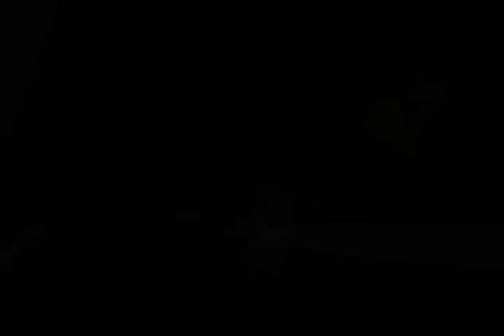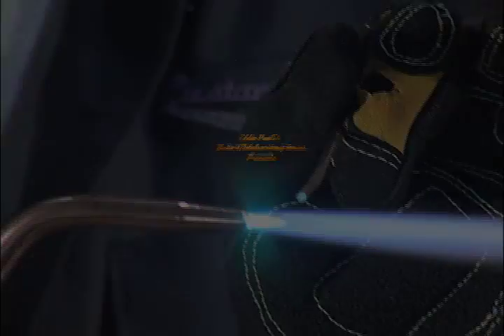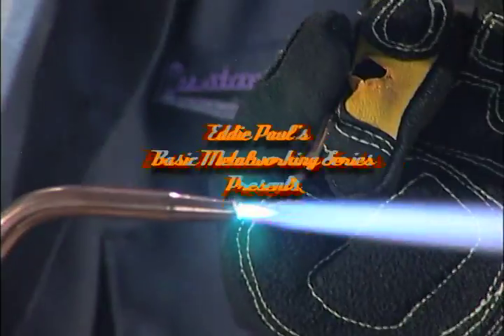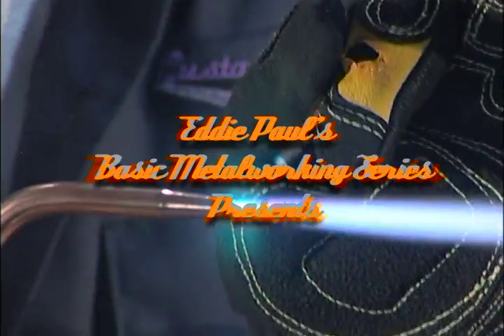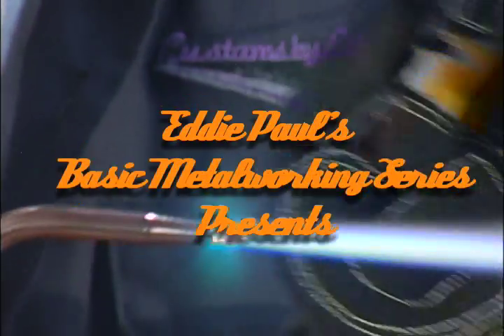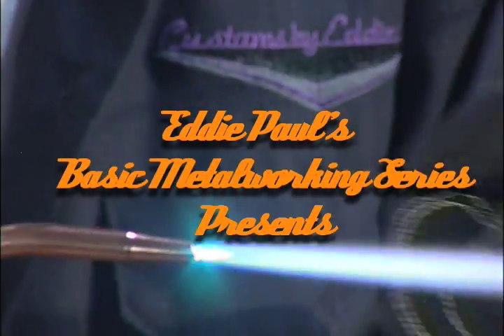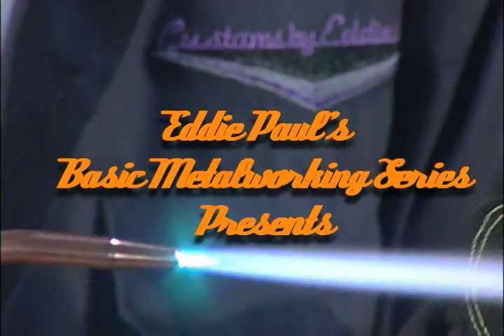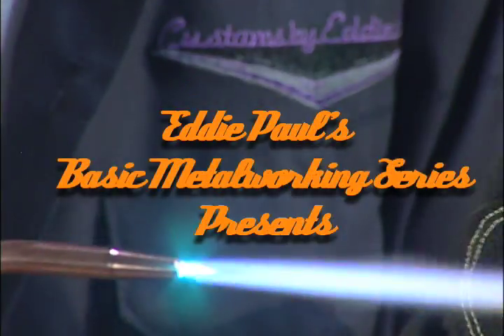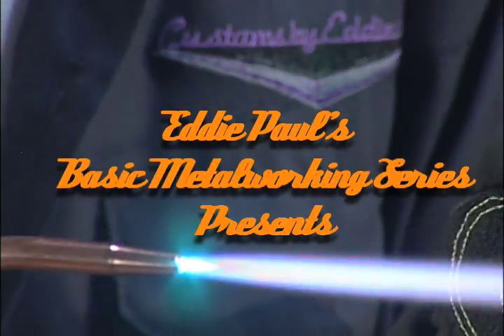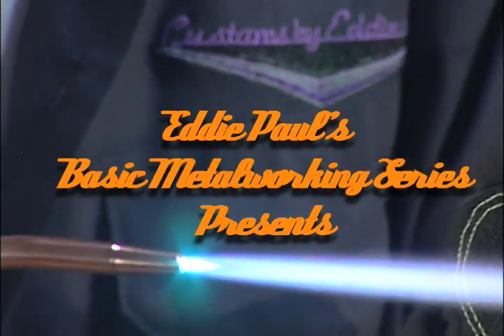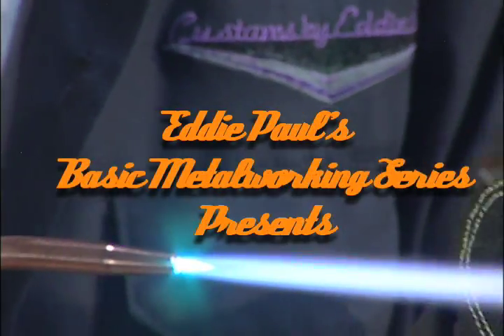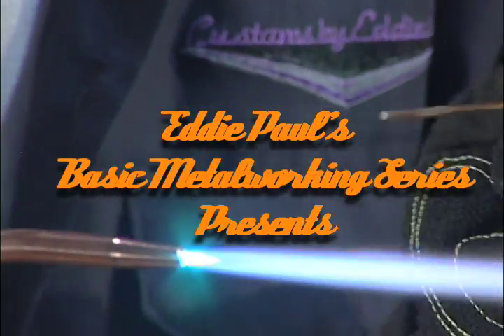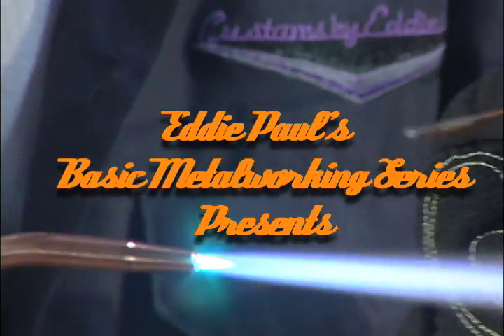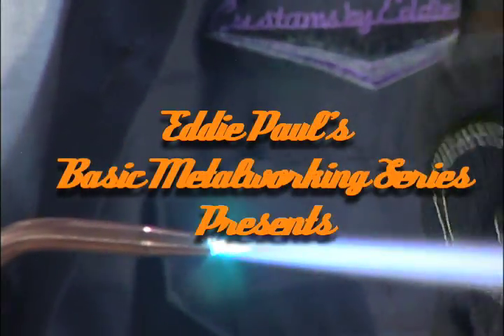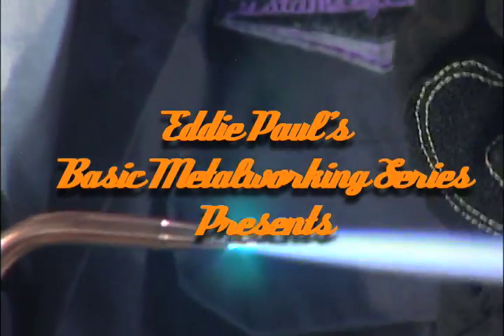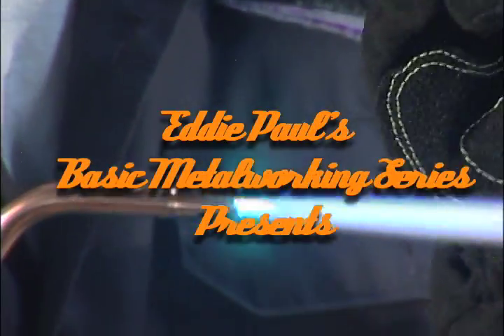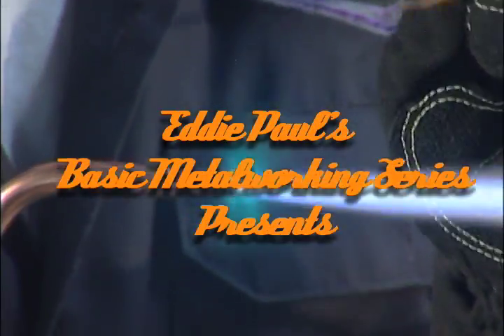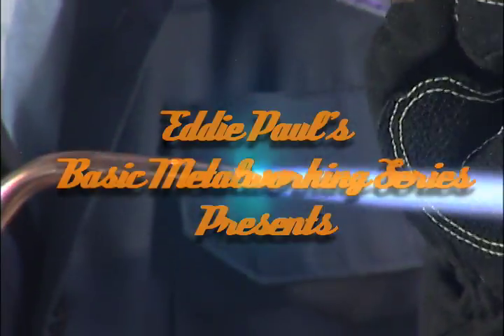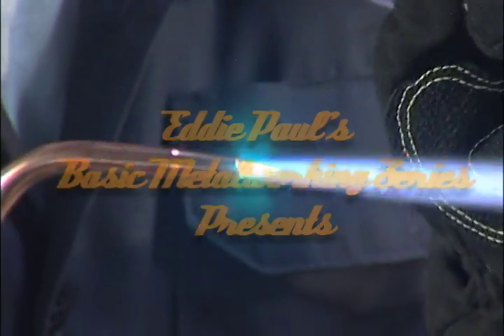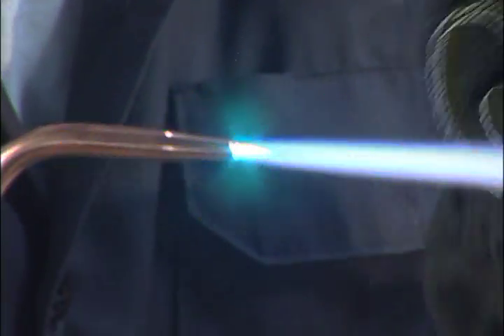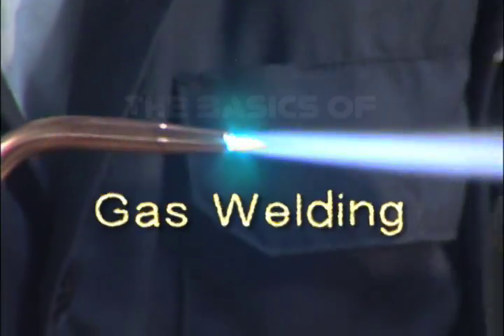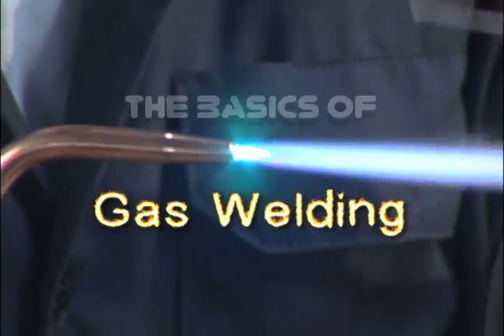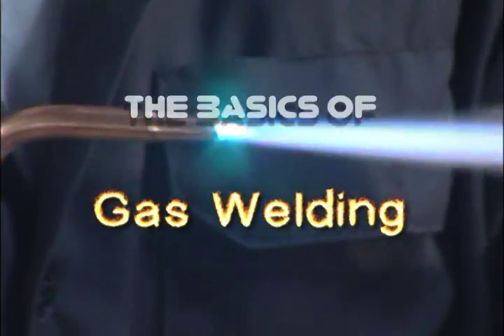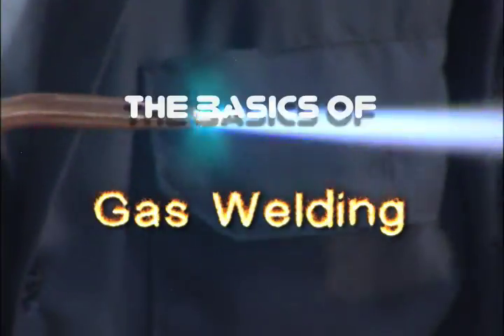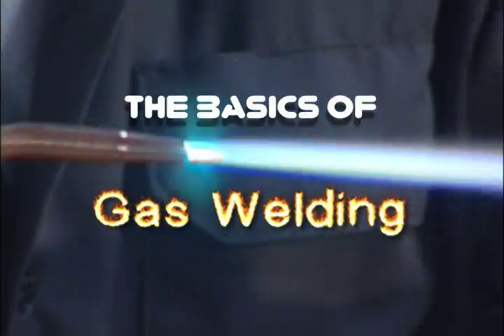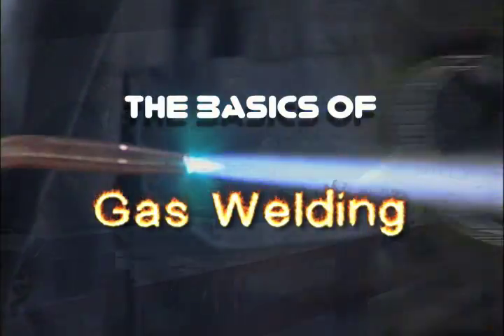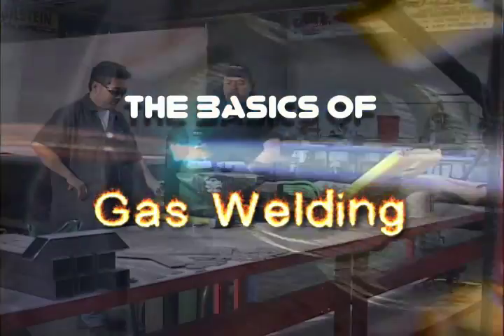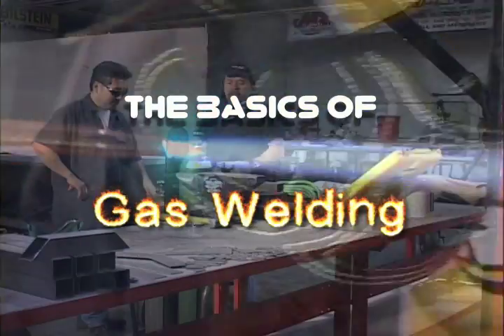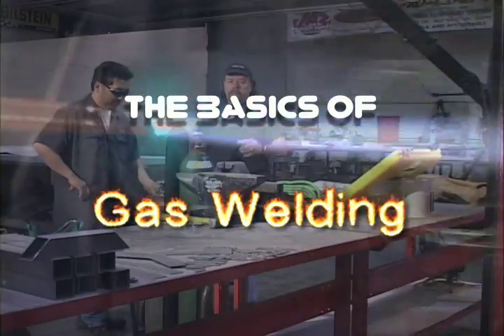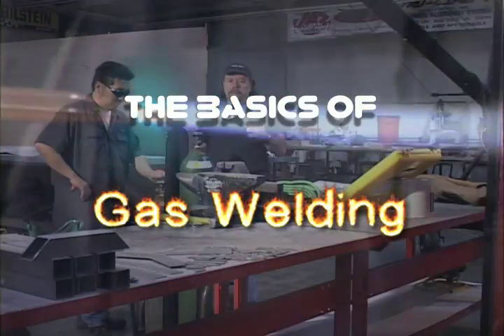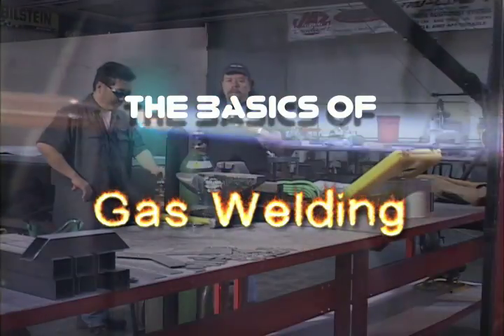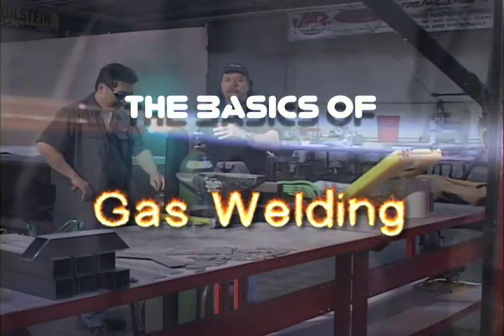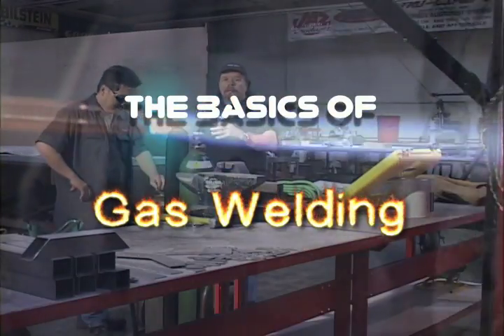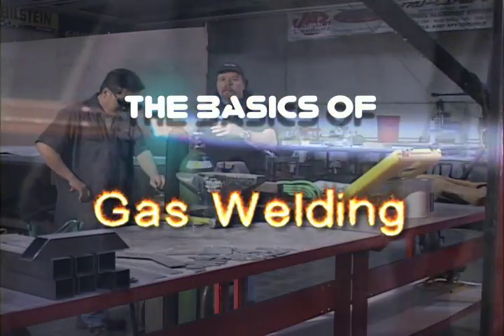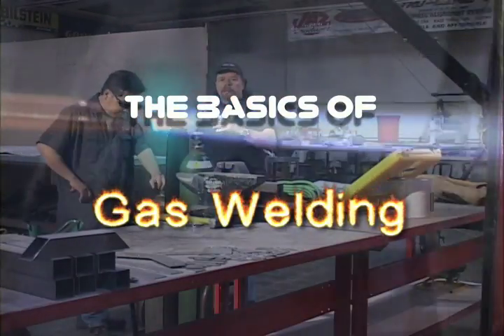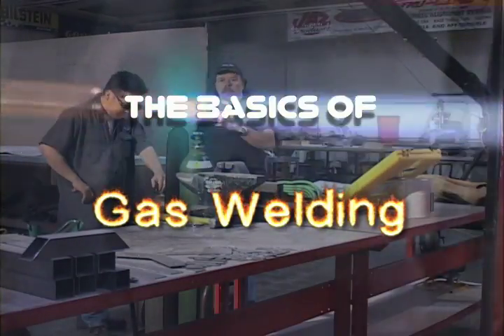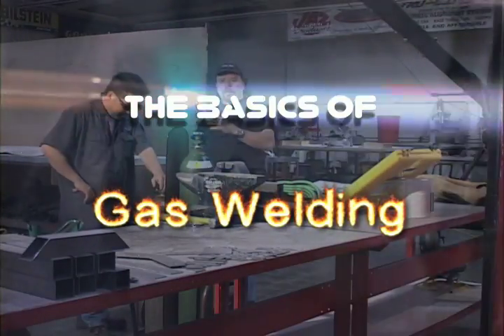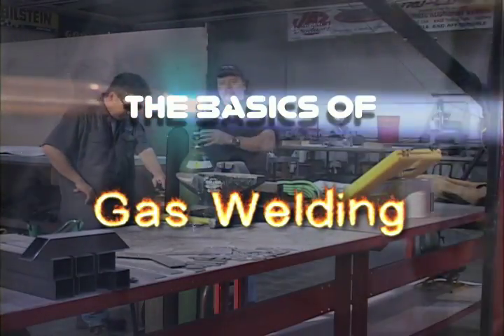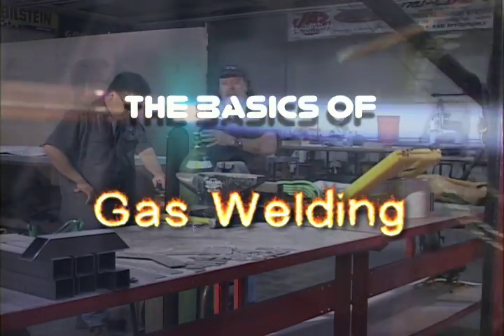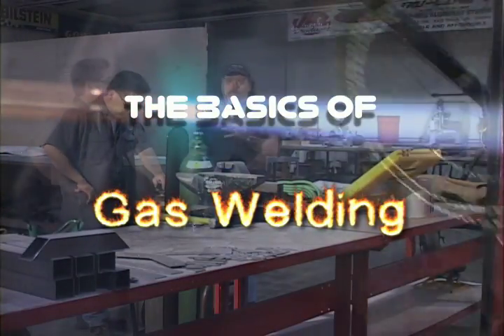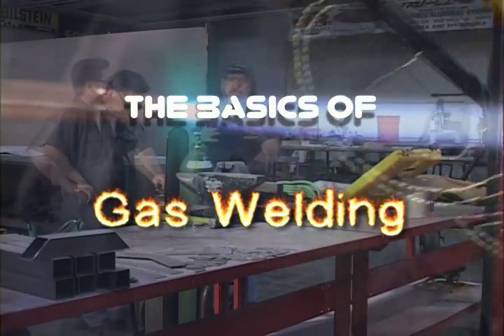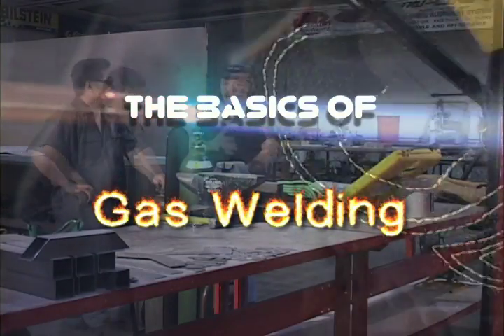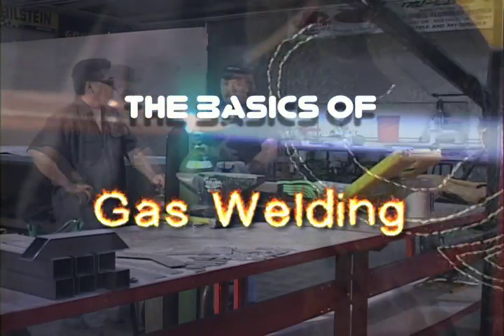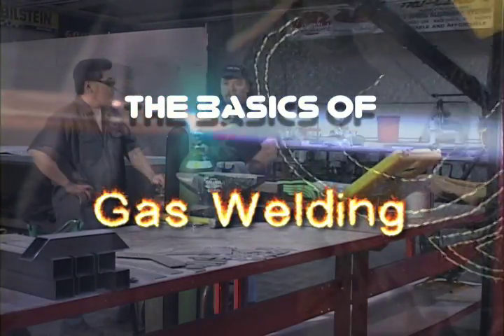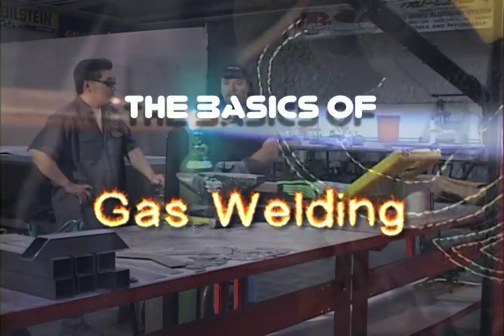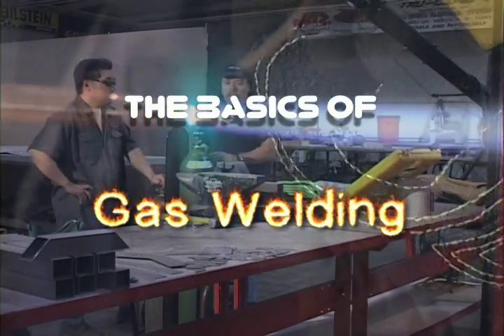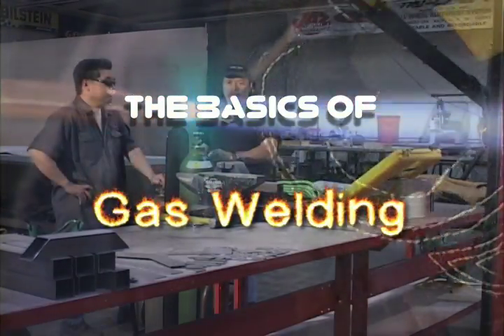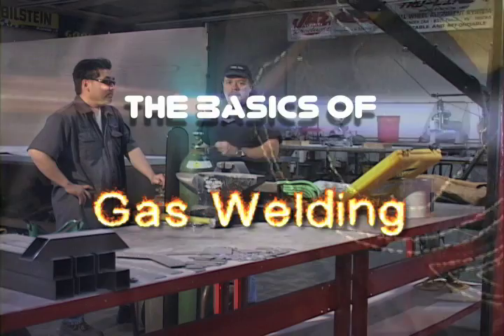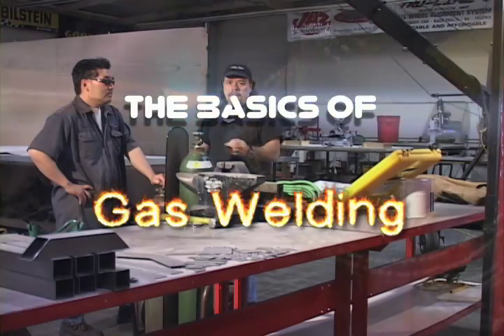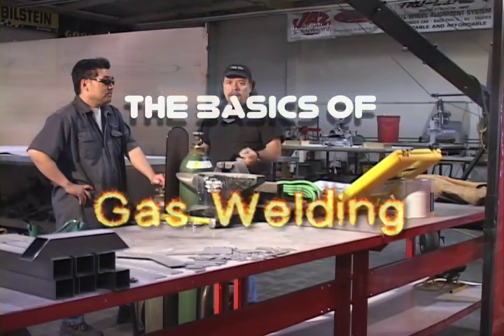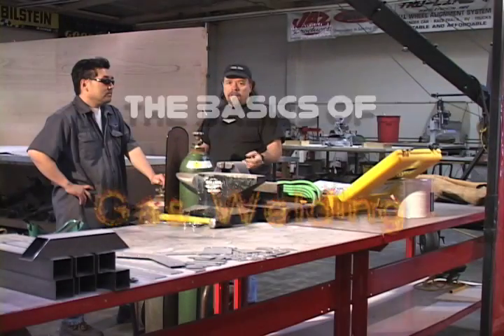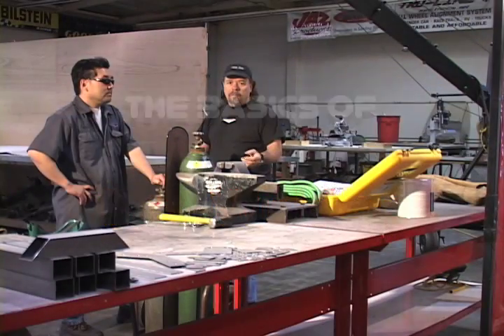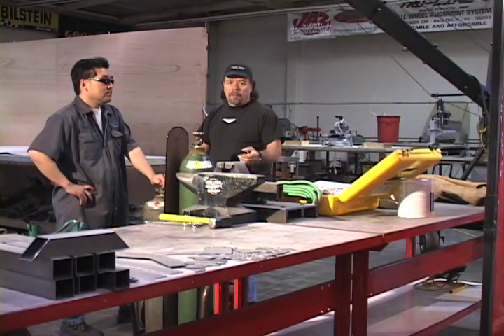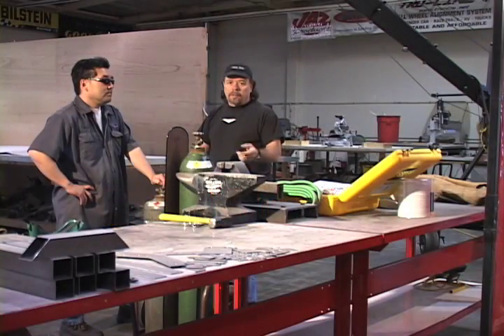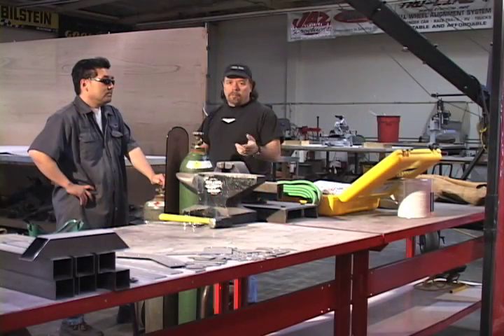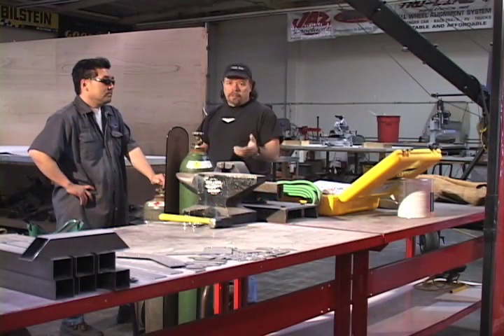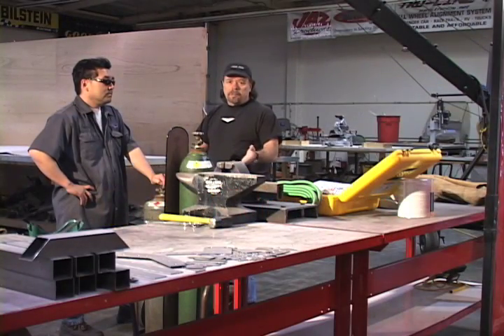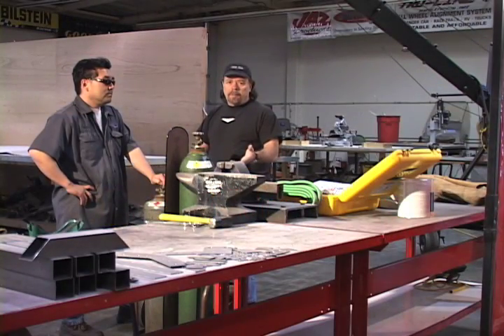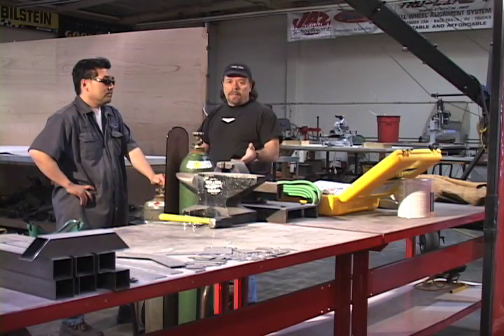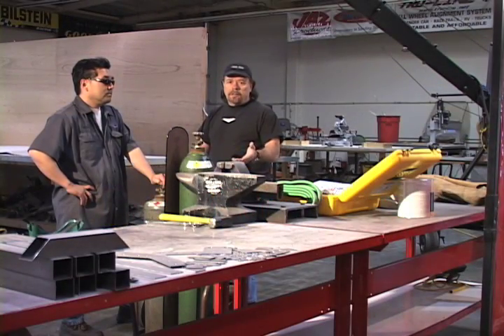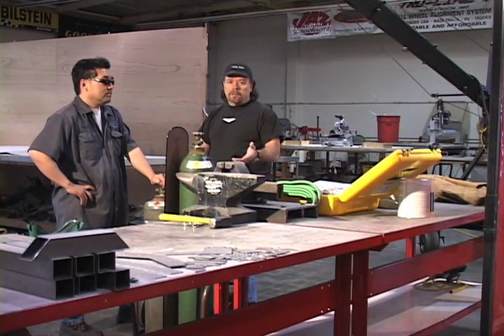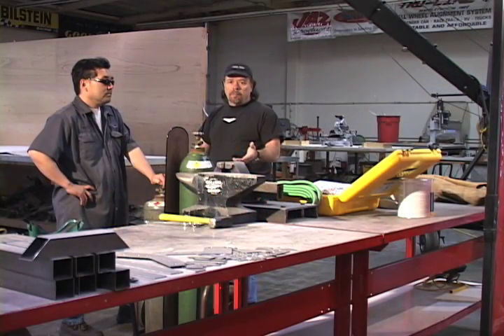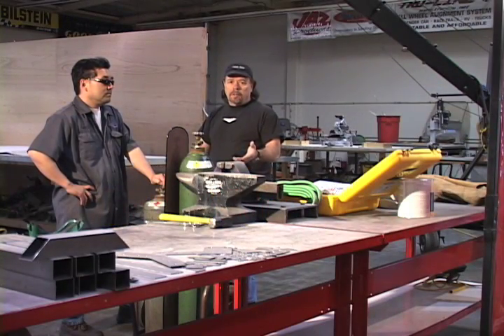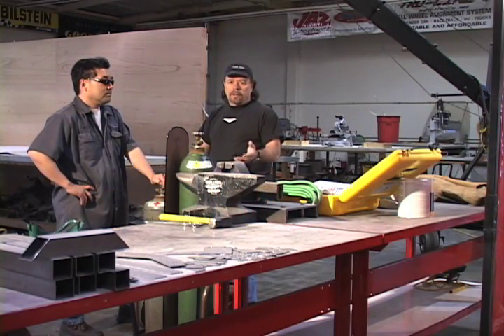Hi, I'm Eddie Paul from DeadlineTV.net, and what we're doing today is we're going to go back to basics. We're going to go back to gas welding, which is the basics of welding.